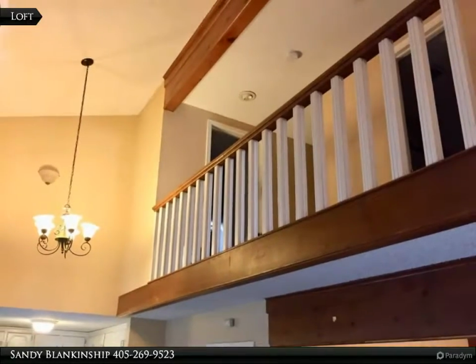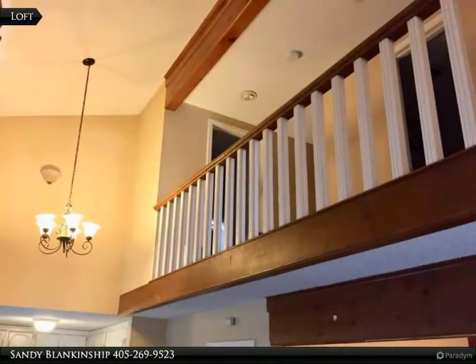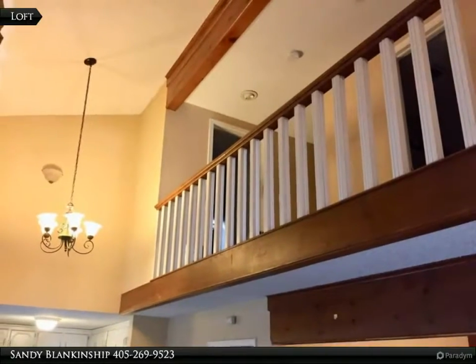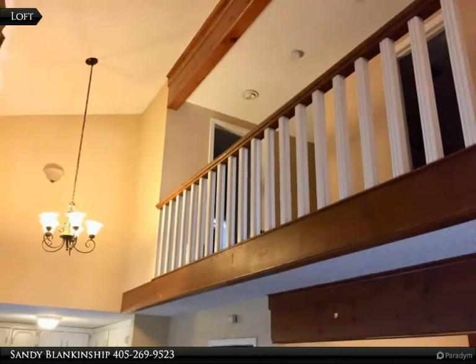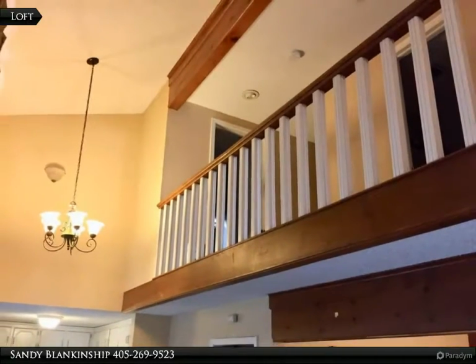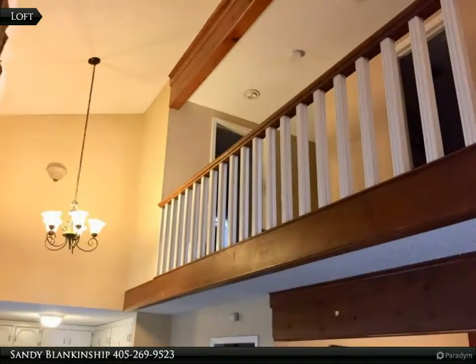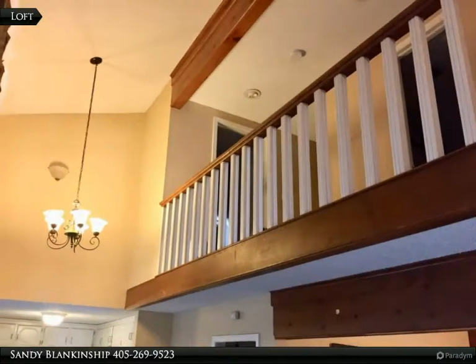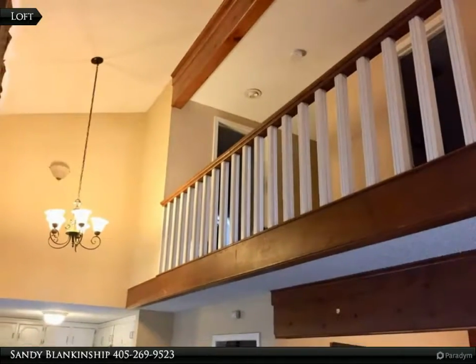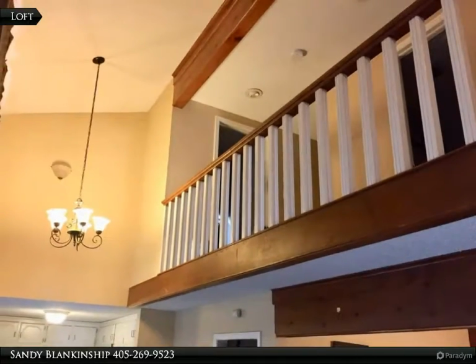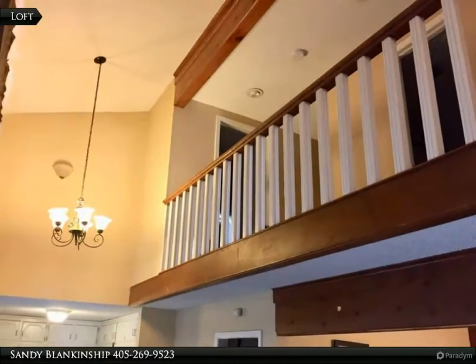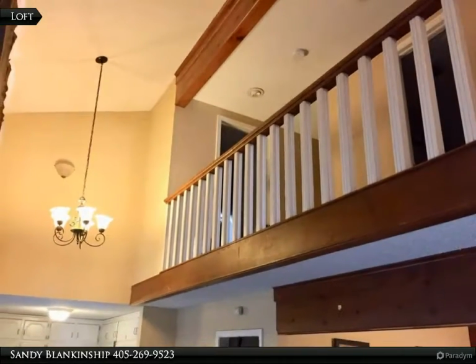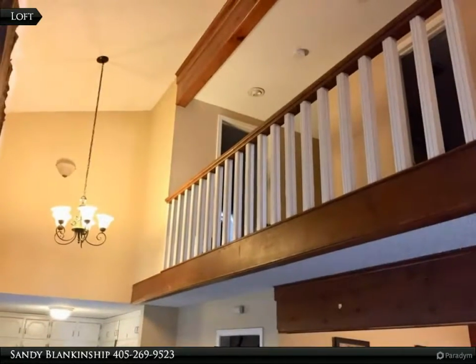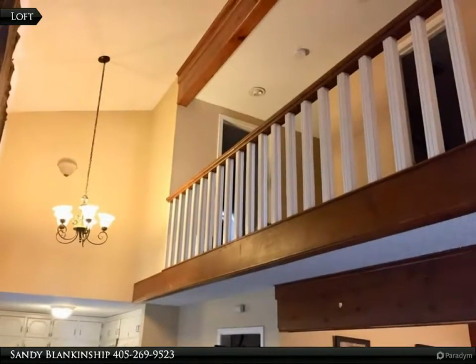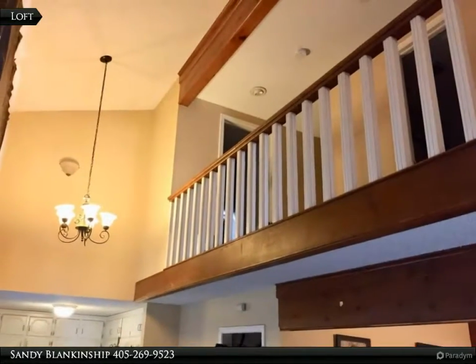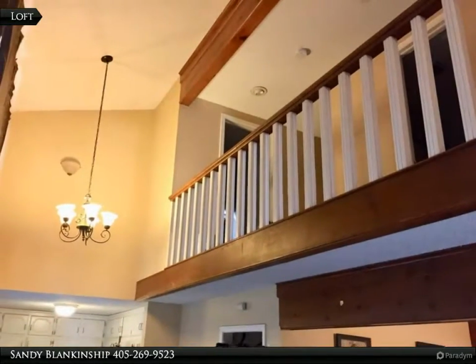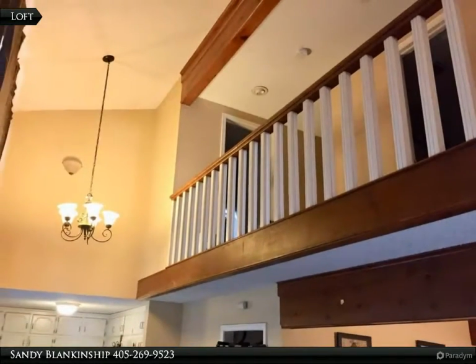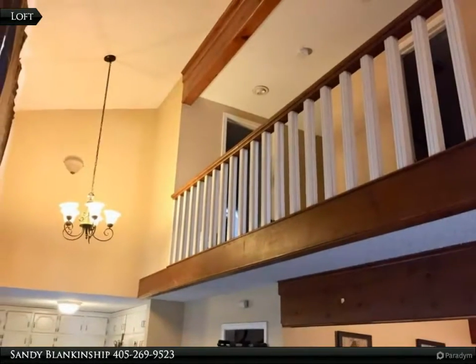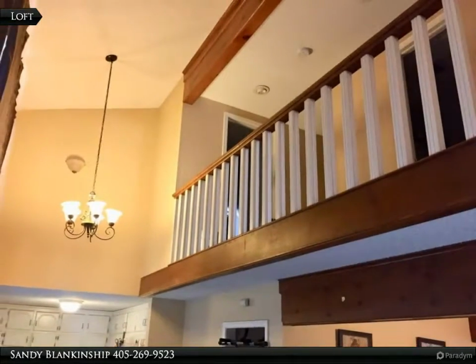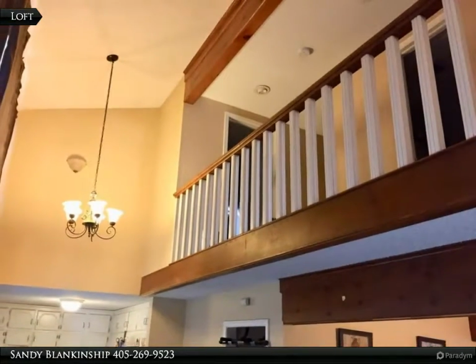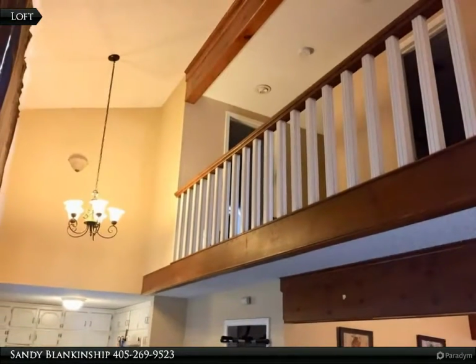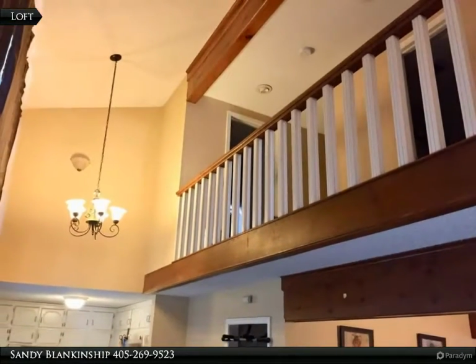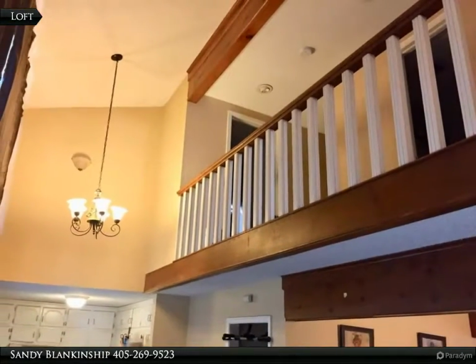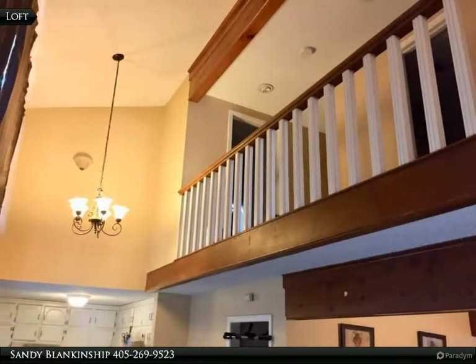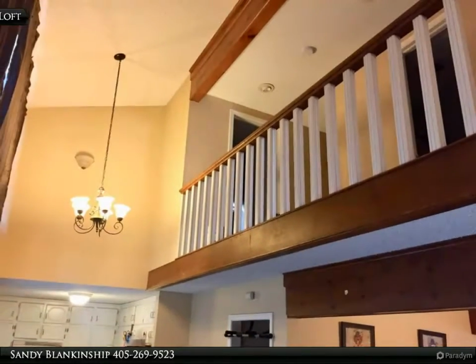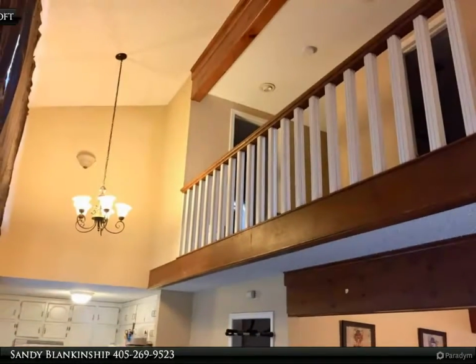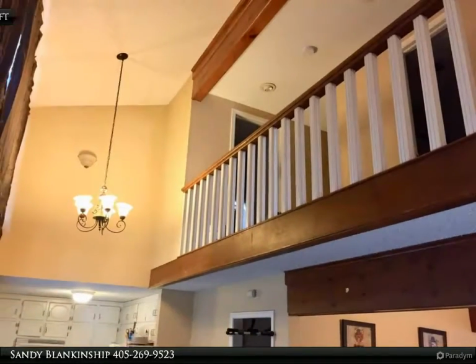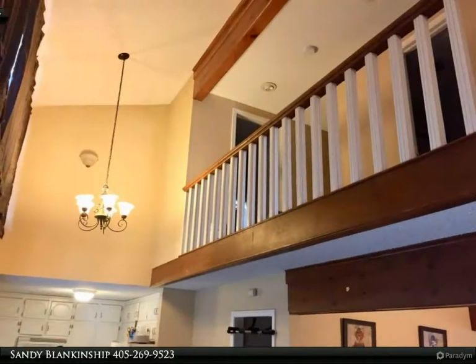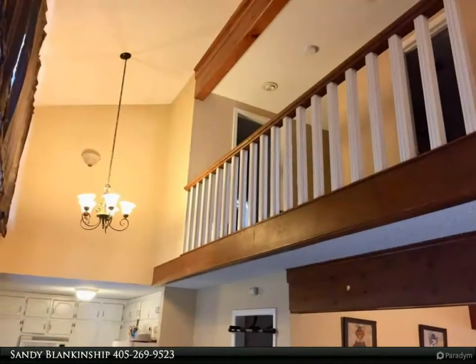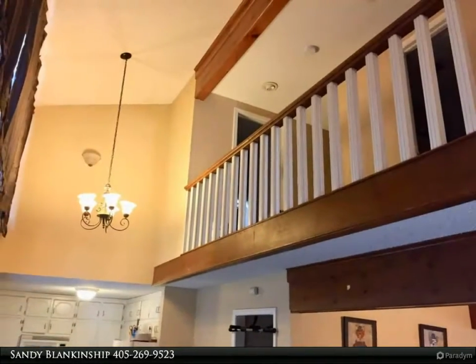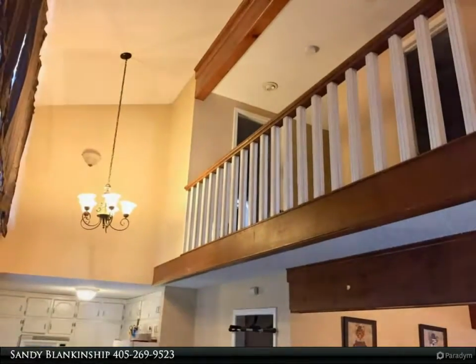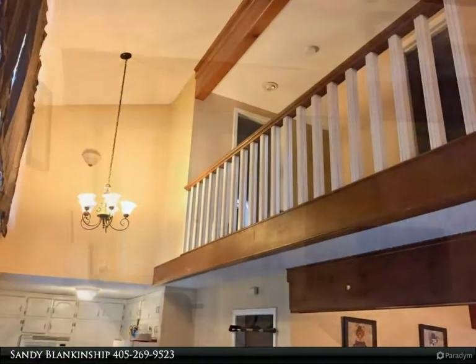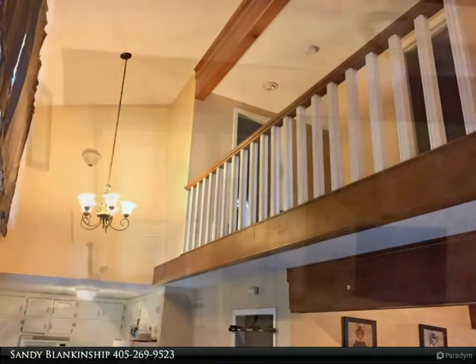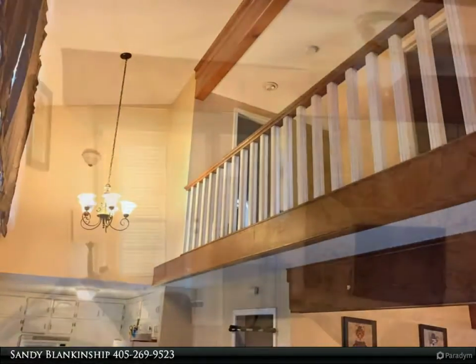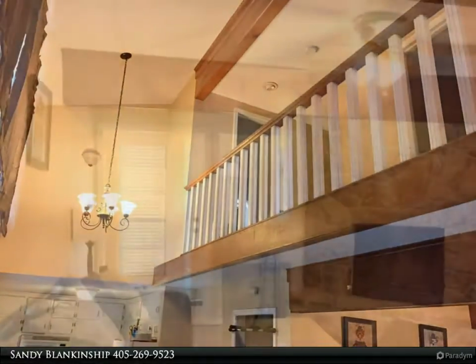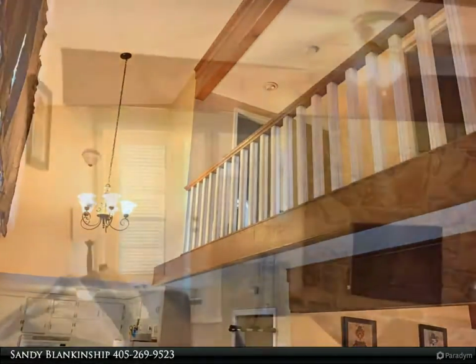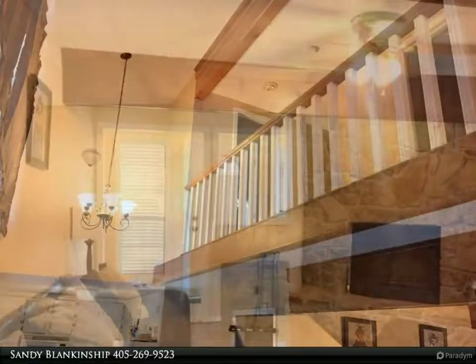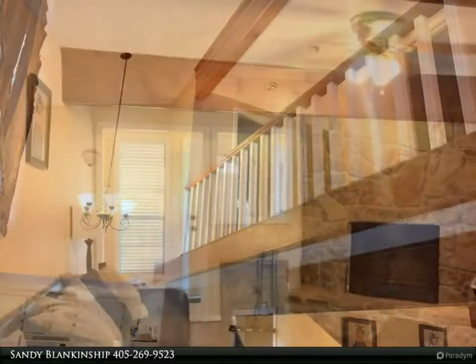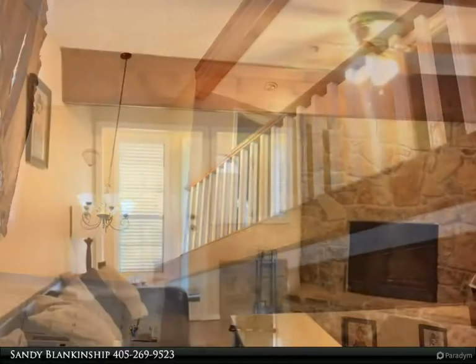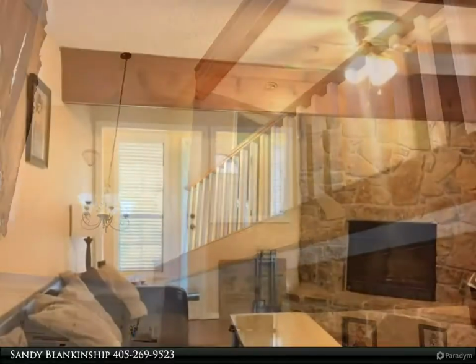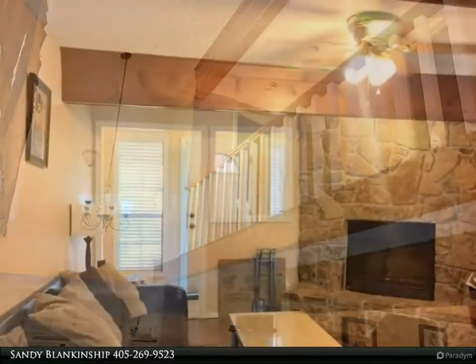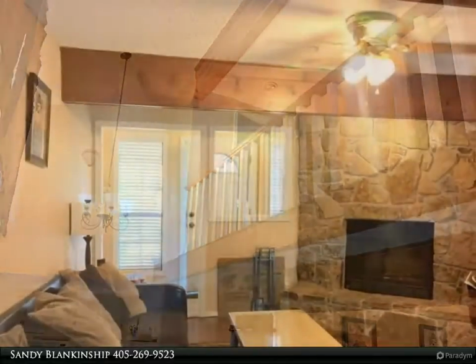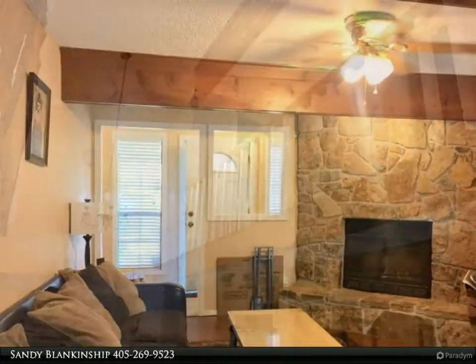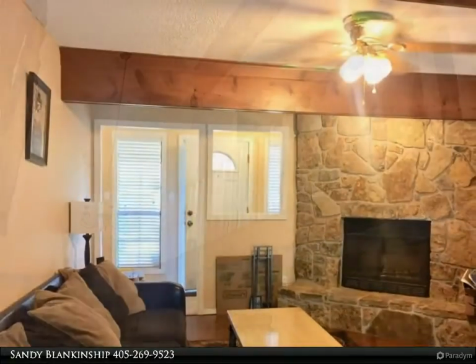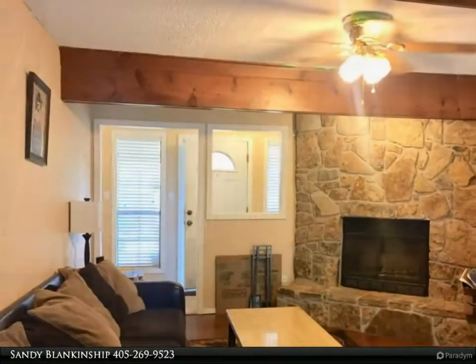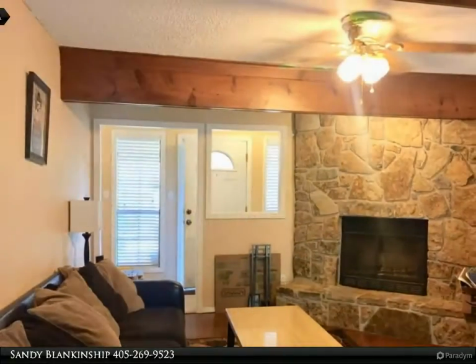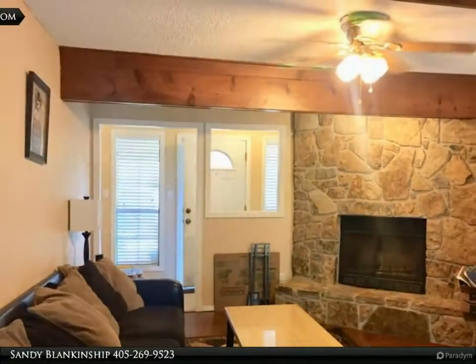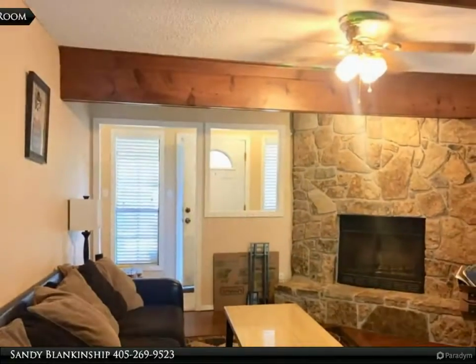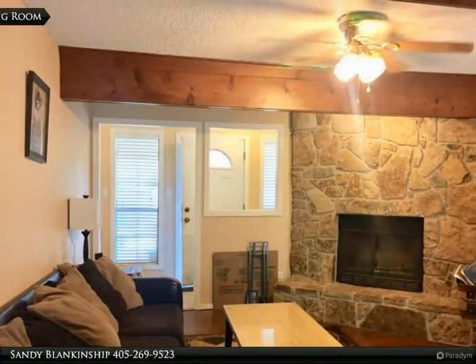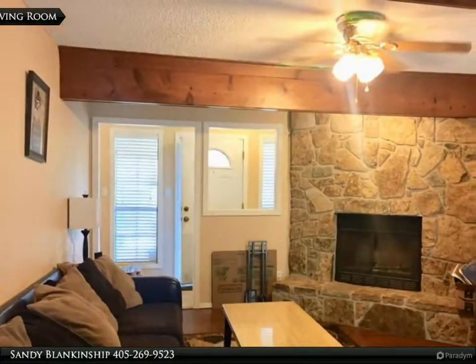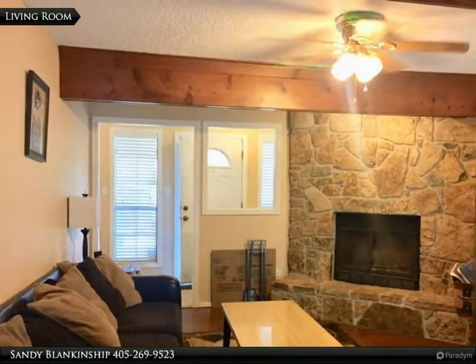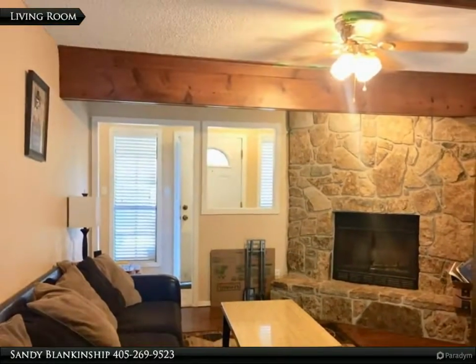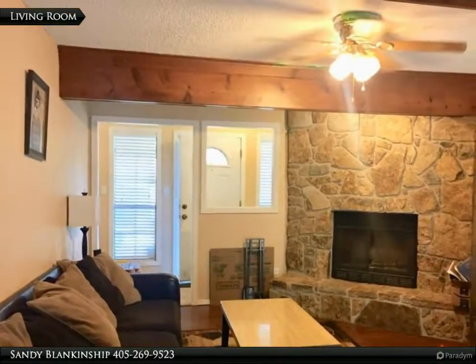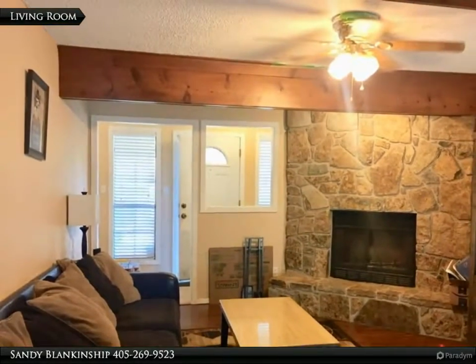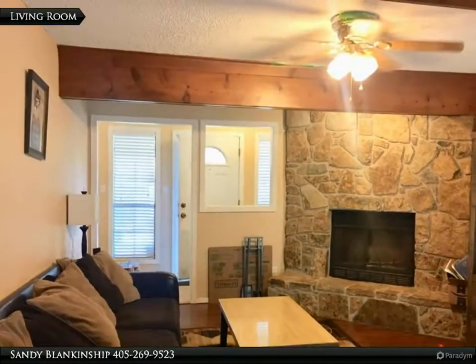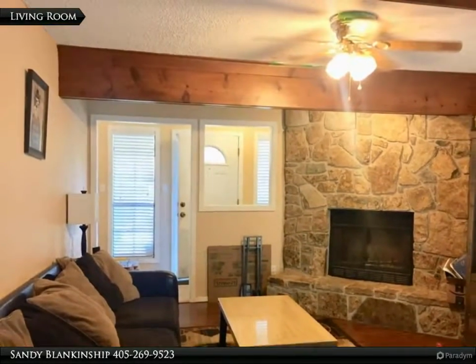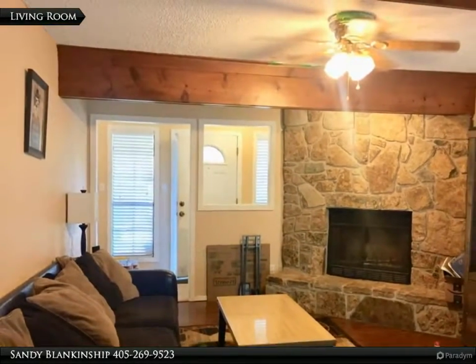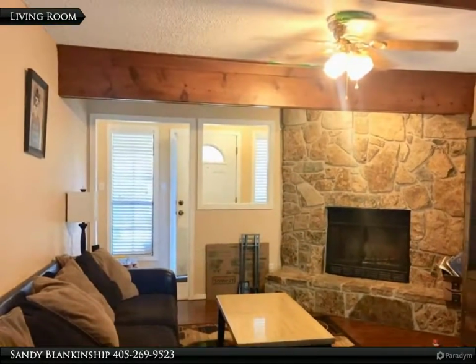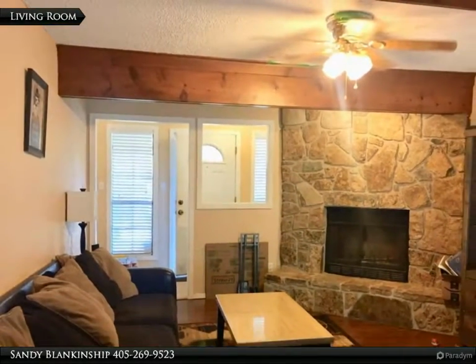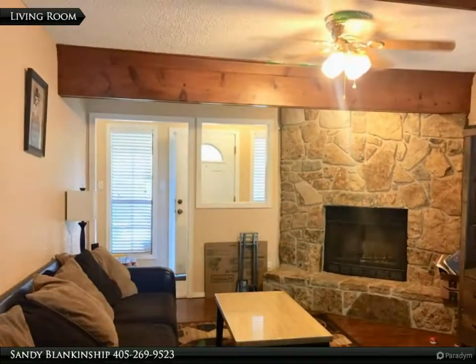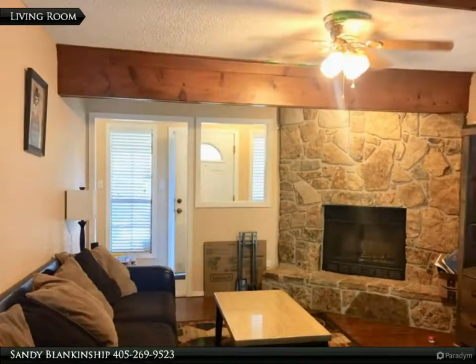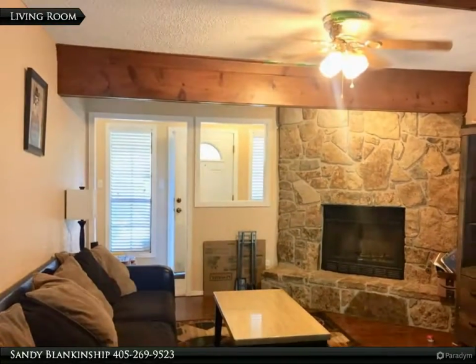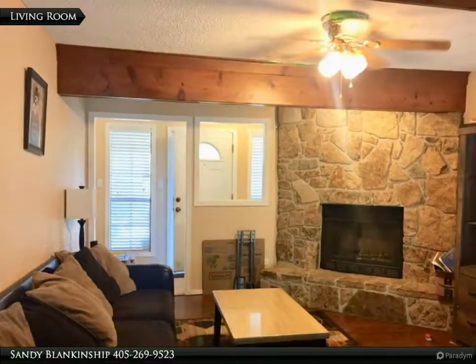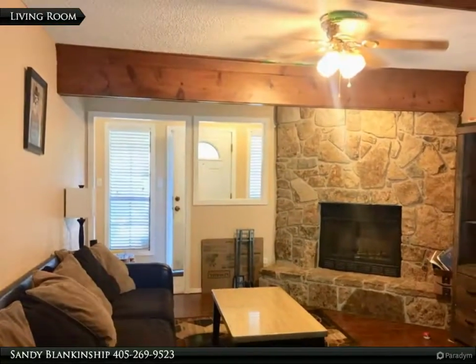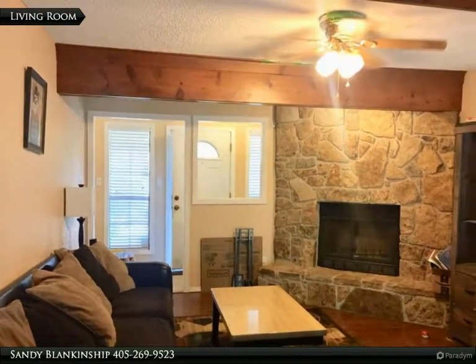This great little find has a shady, fenced backyard that backs up to a greenbelt, plus it has a nice size storage building.